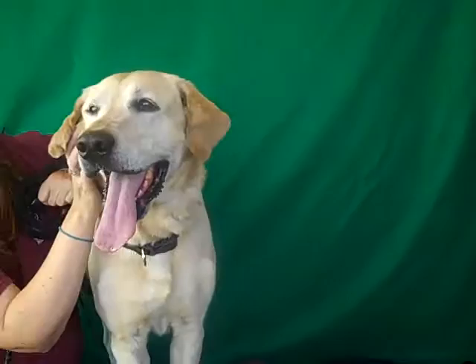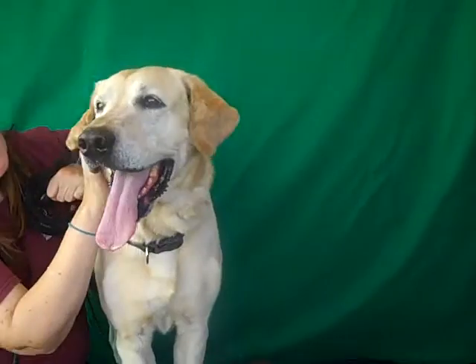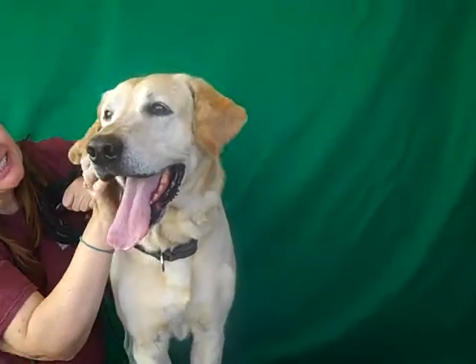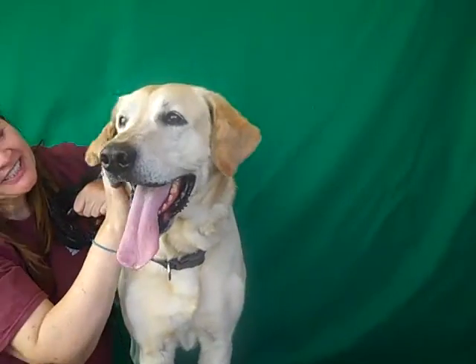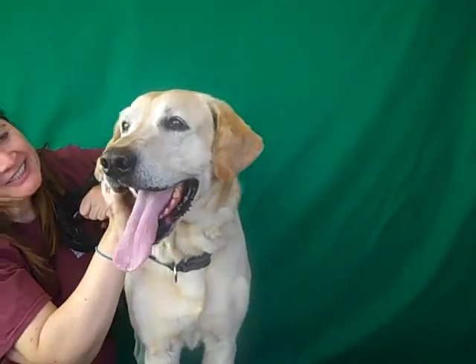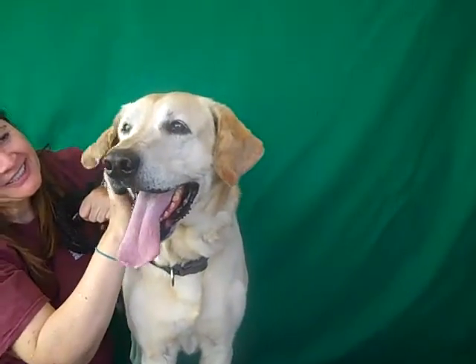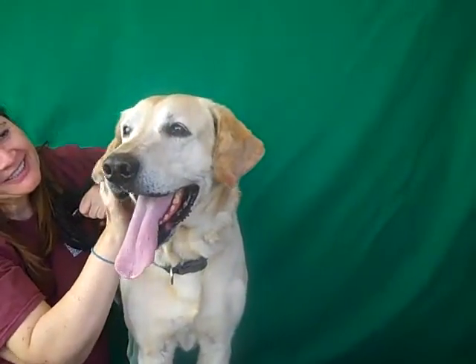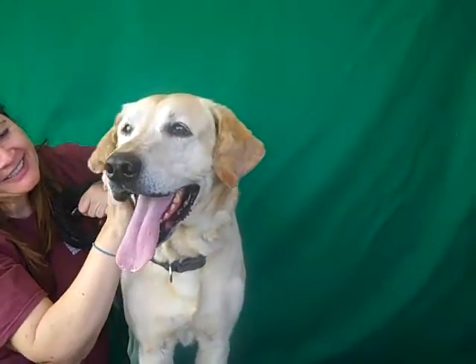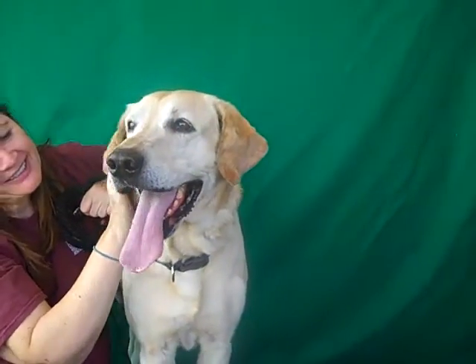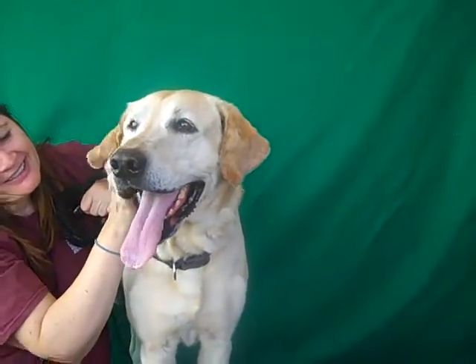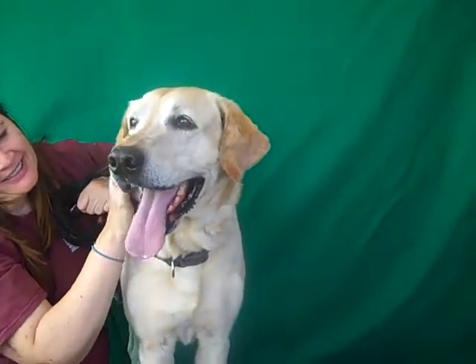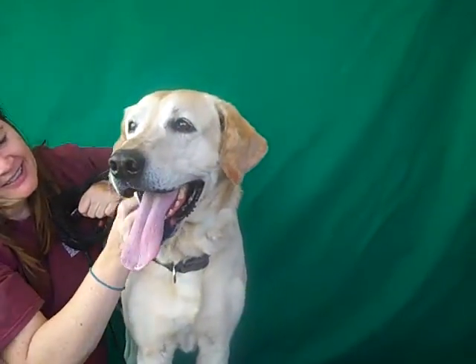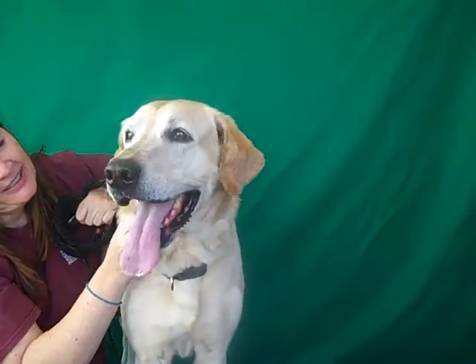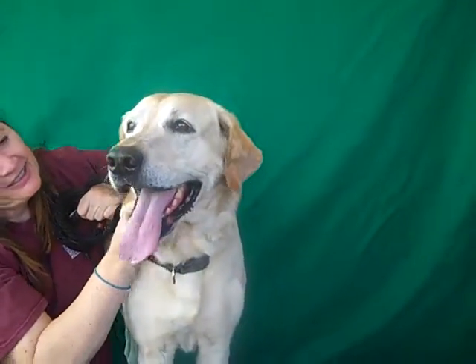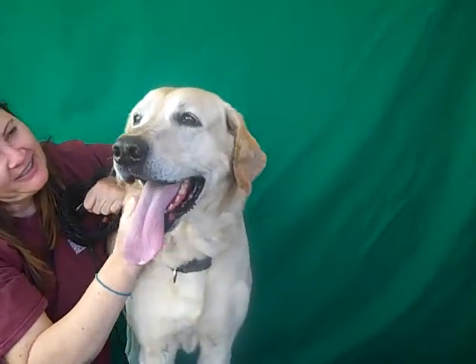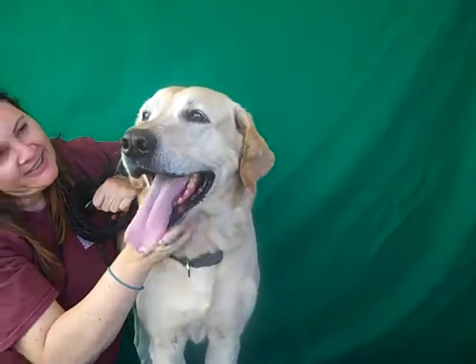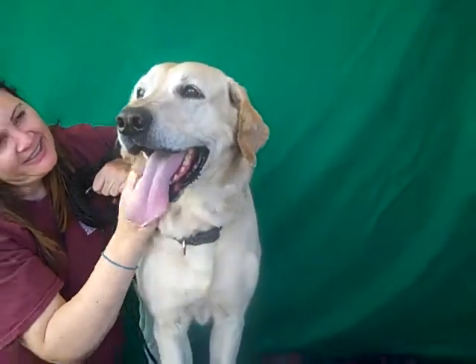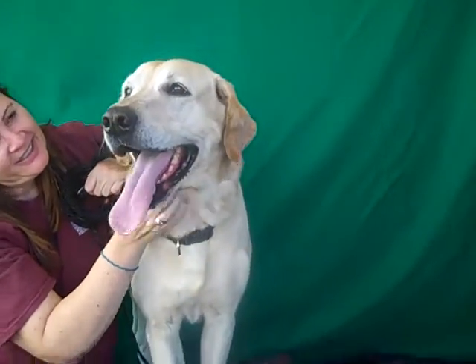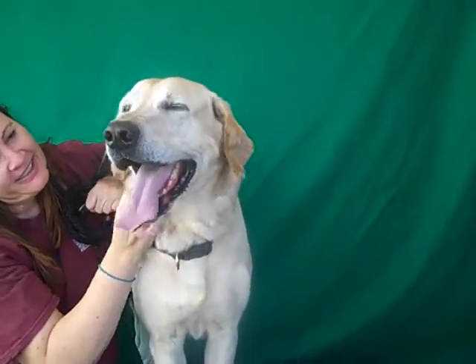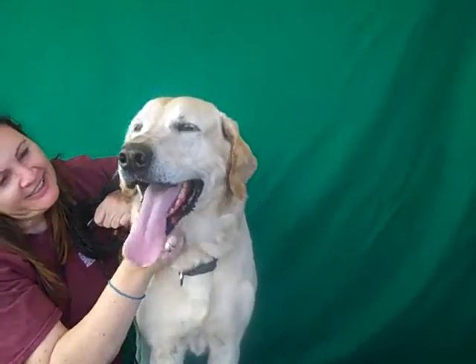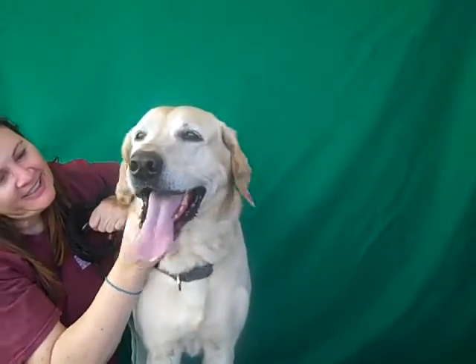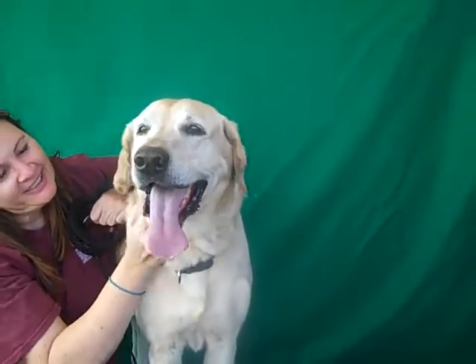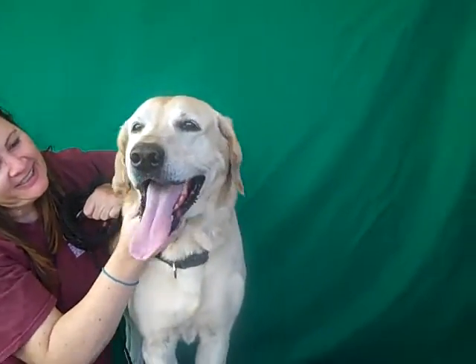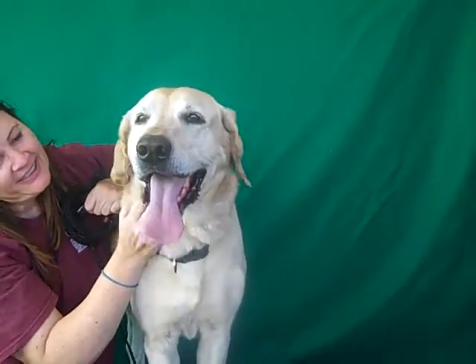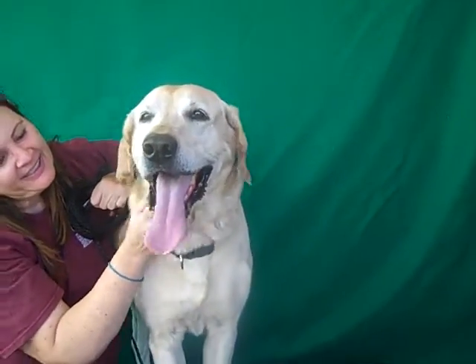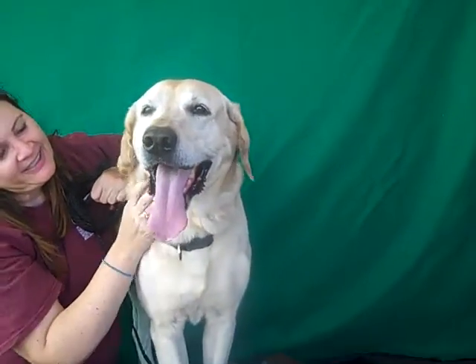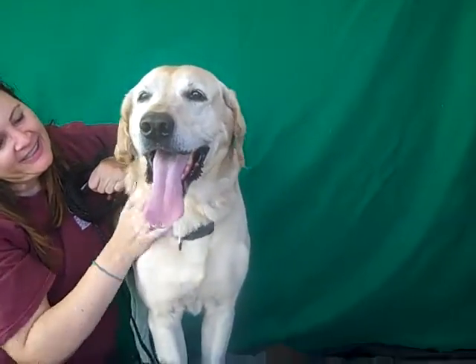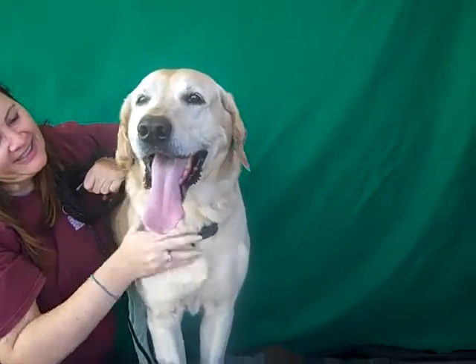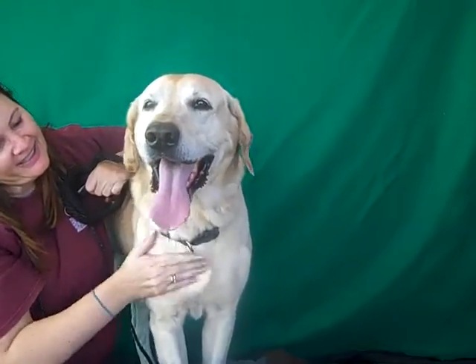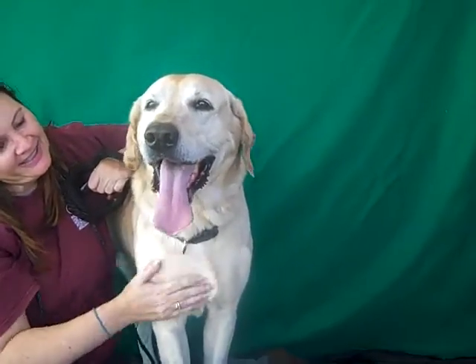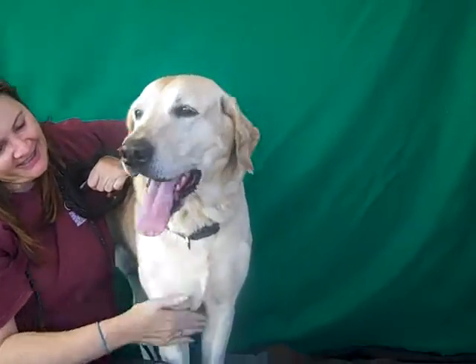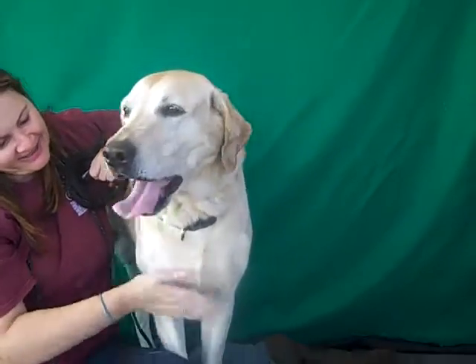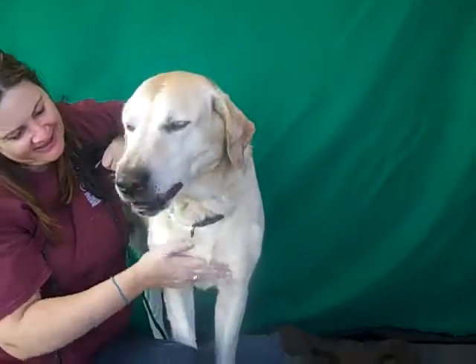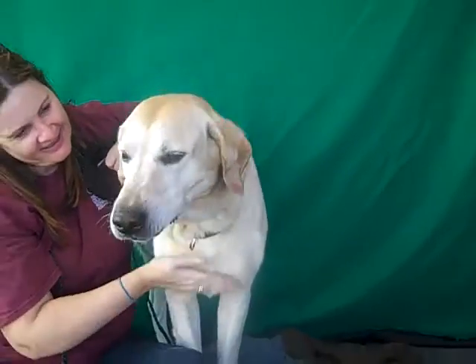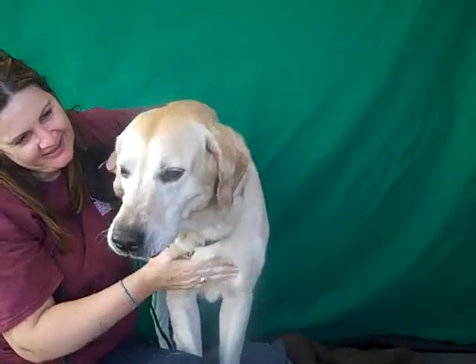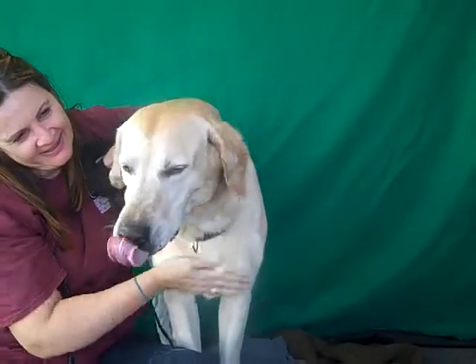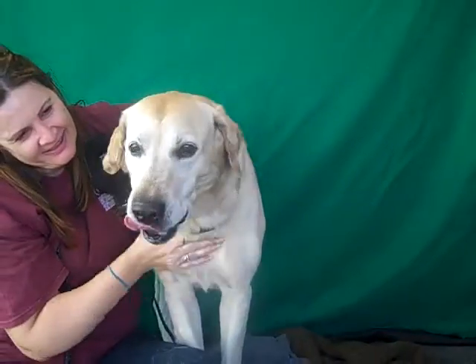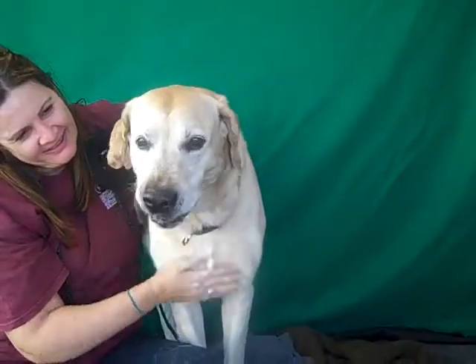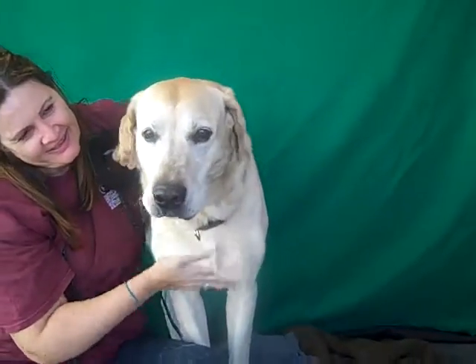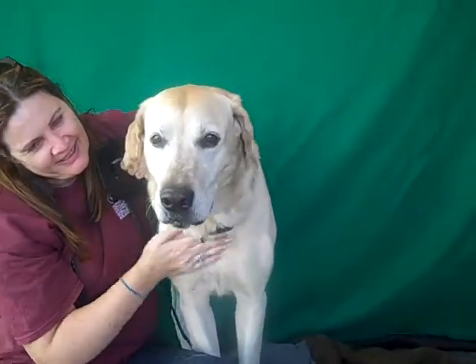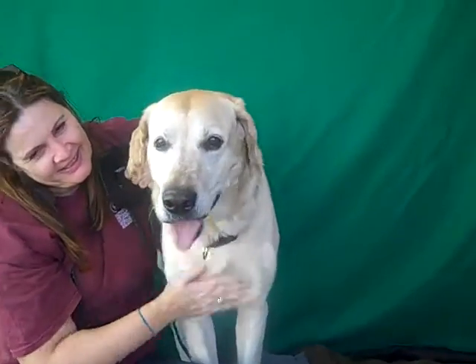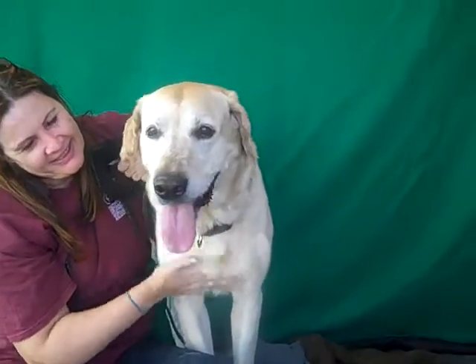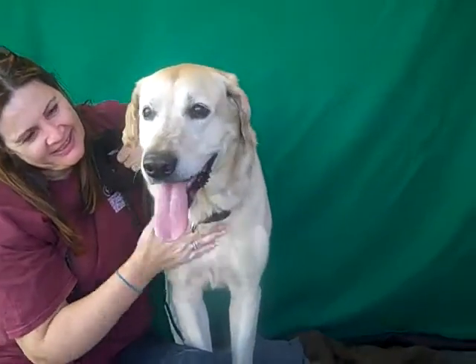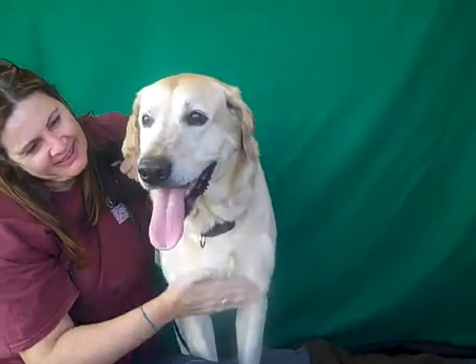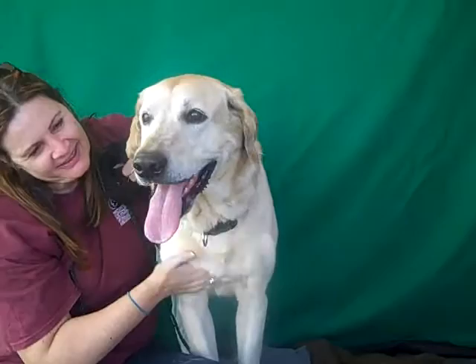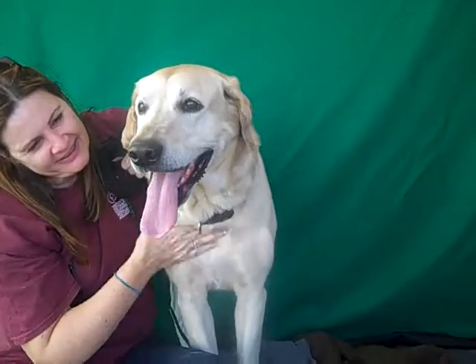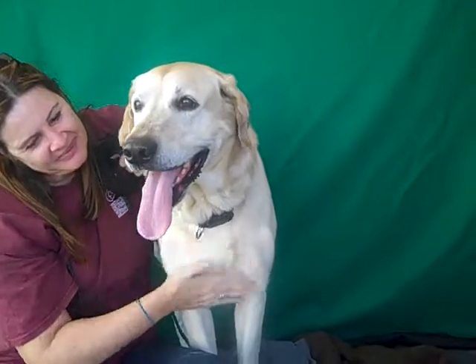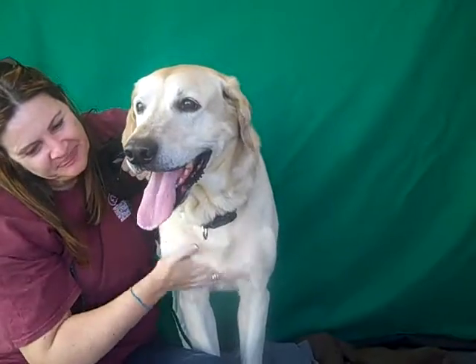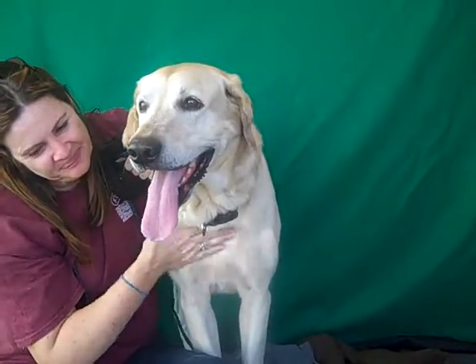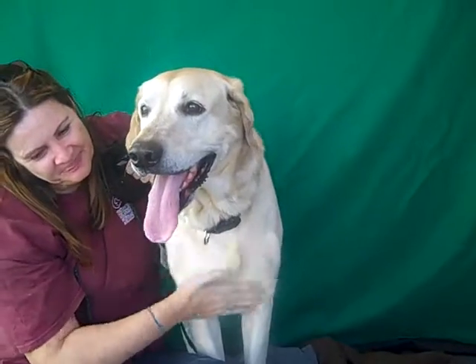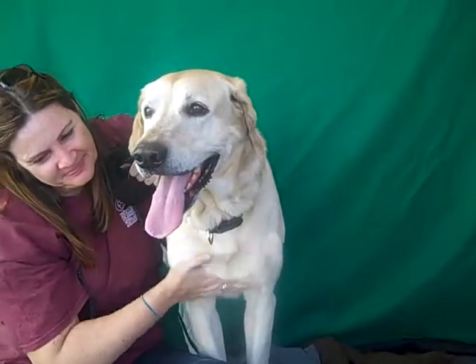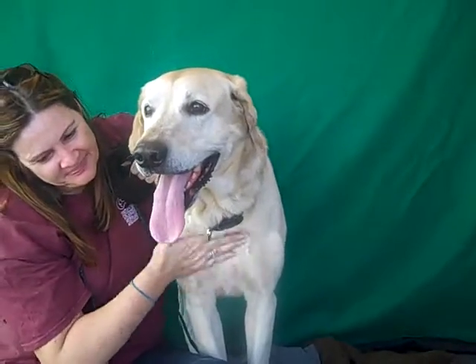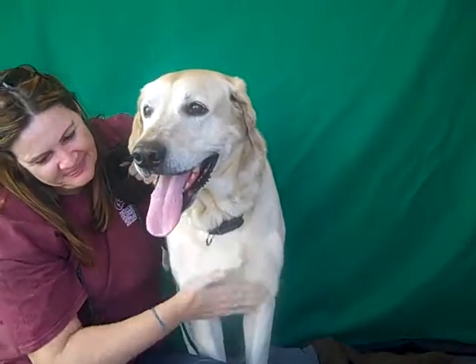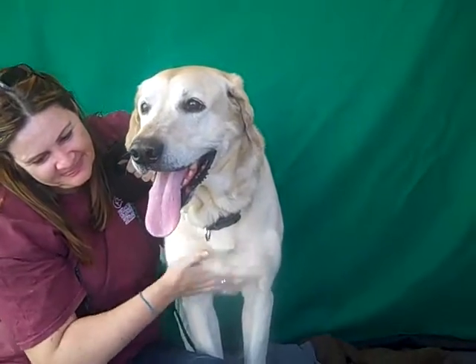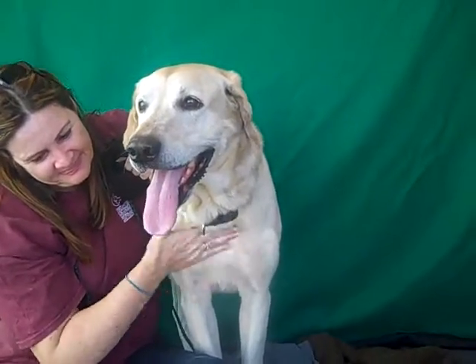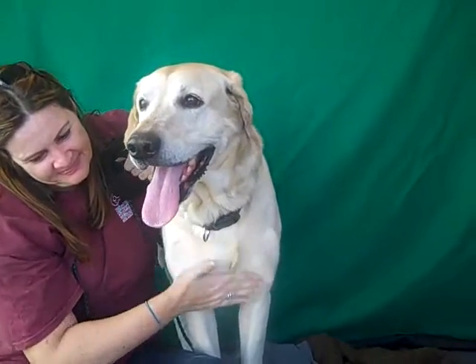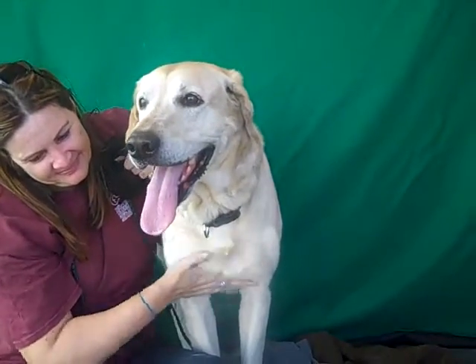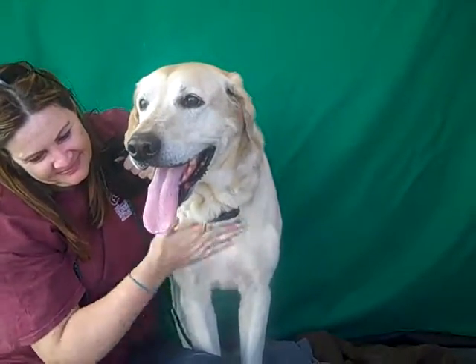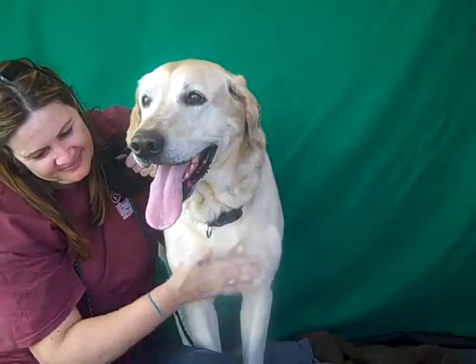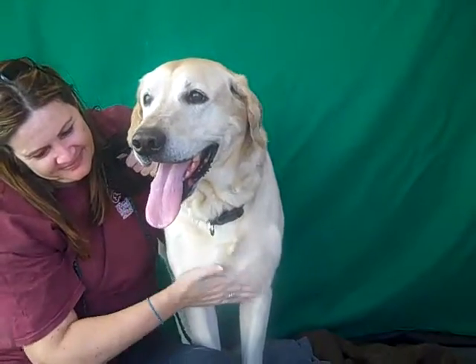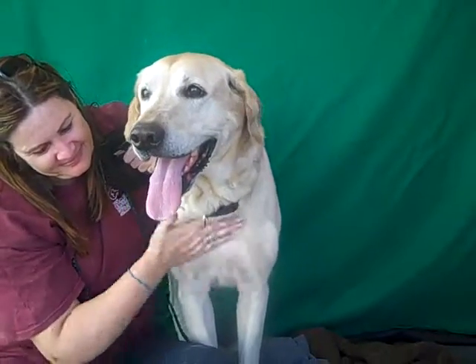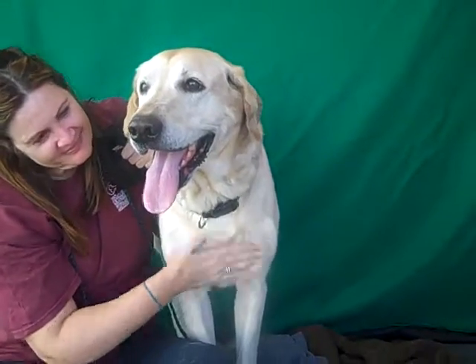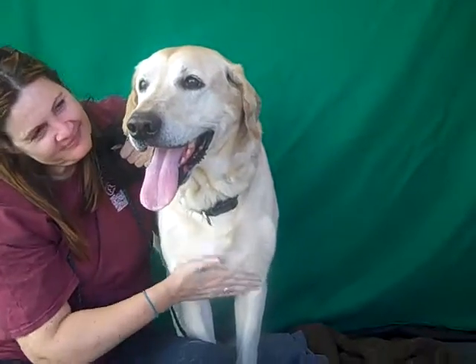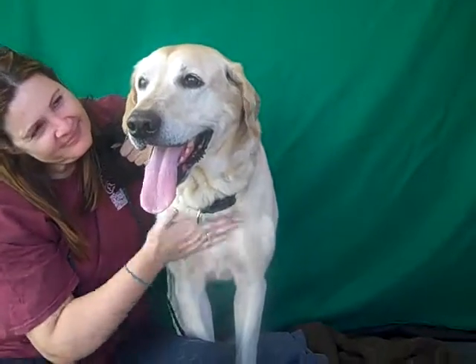He needs a little bit of leash training, a little bit of a reminder, but he has shown signs of being housebroken and we think he is going to make an amazing family dog.